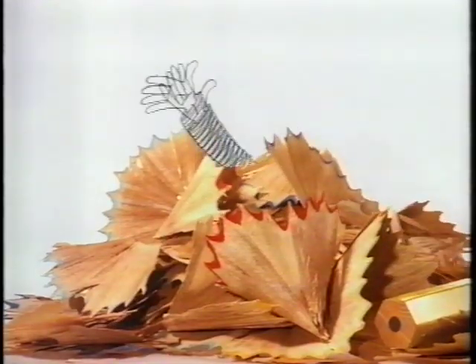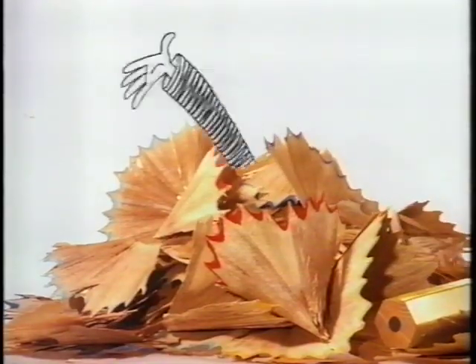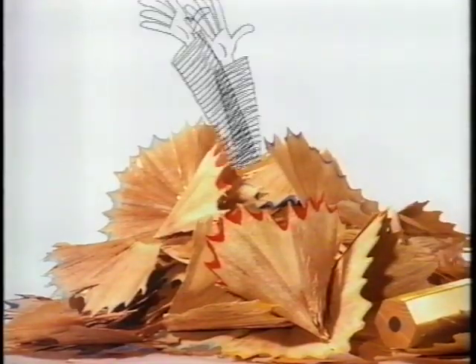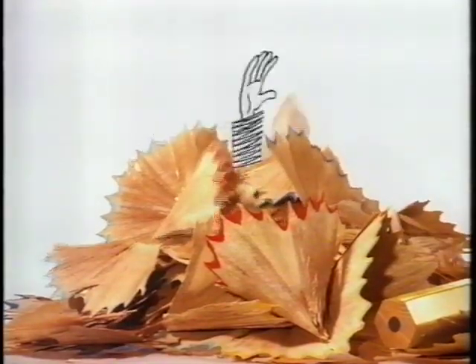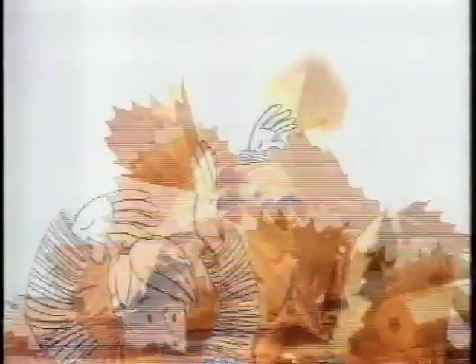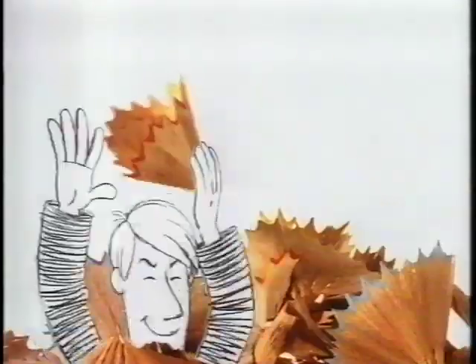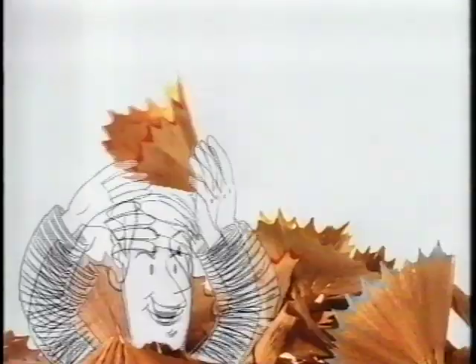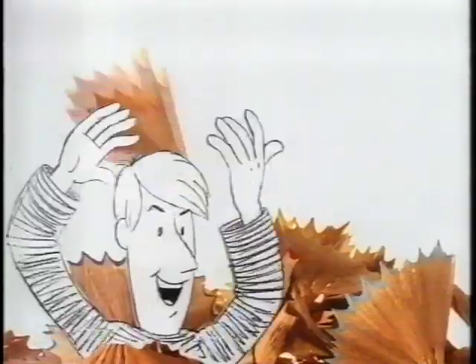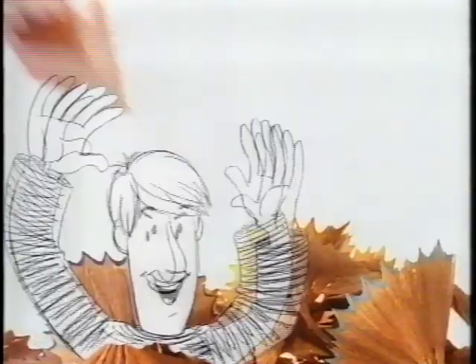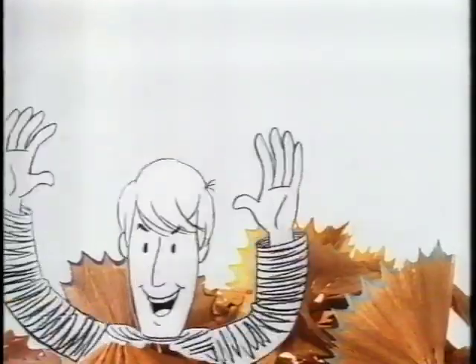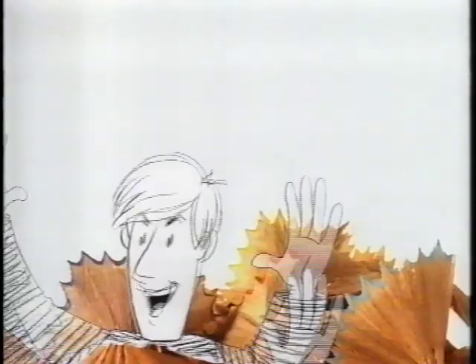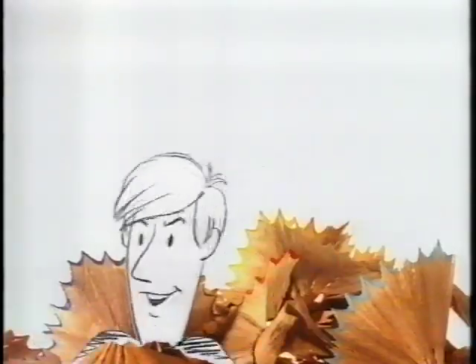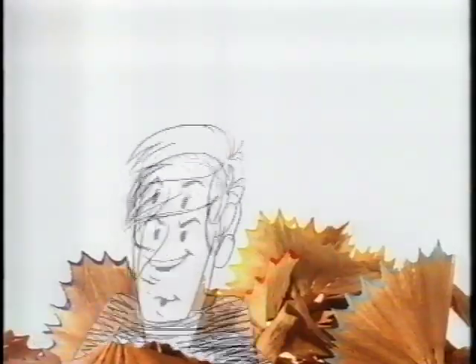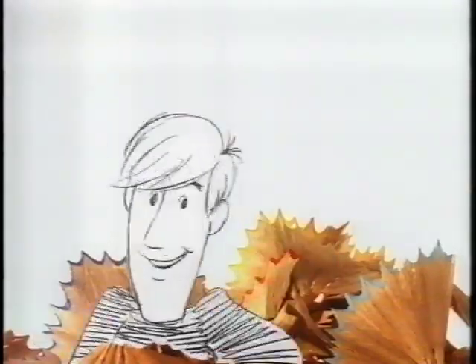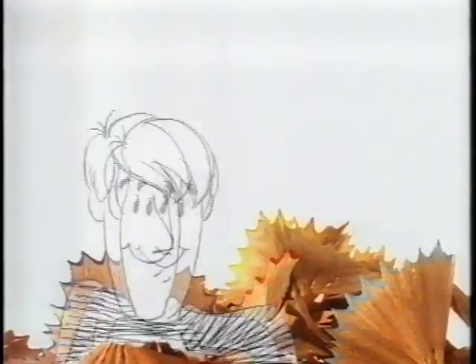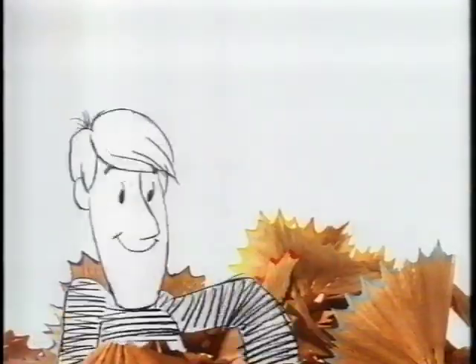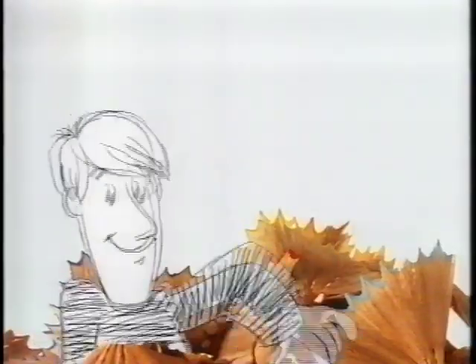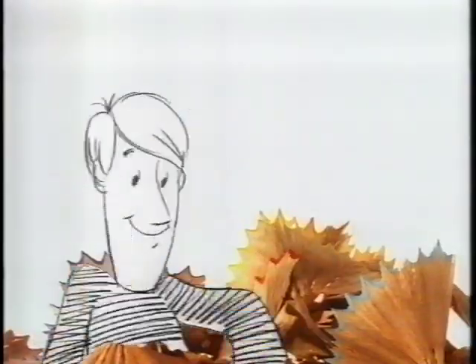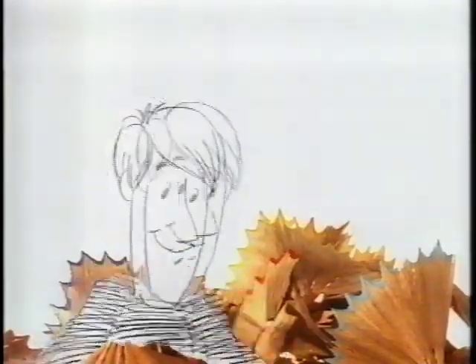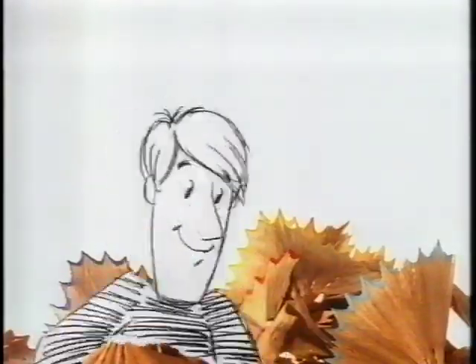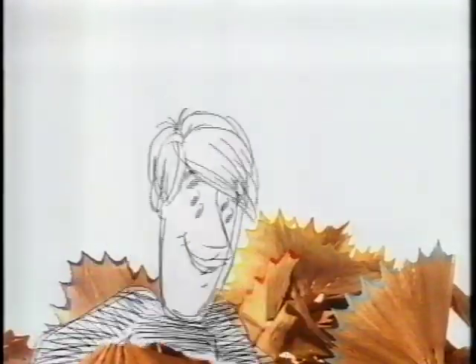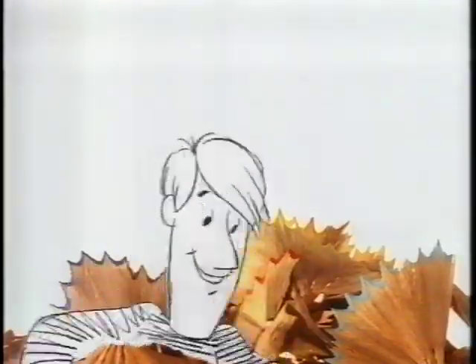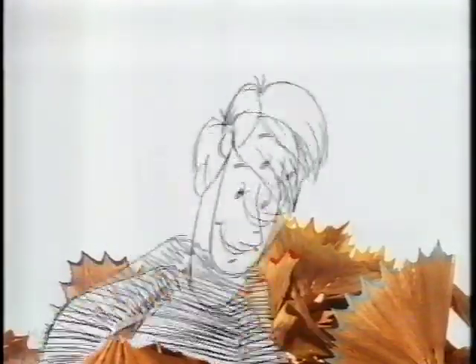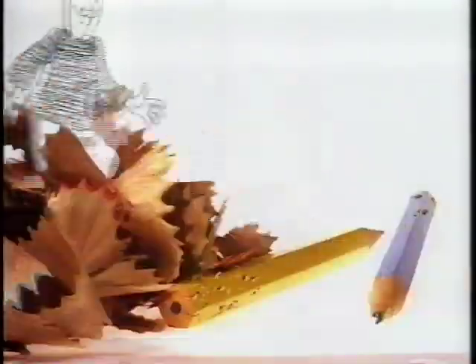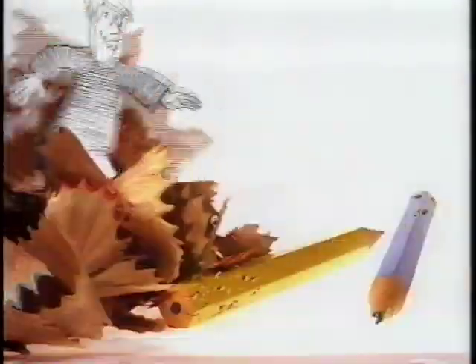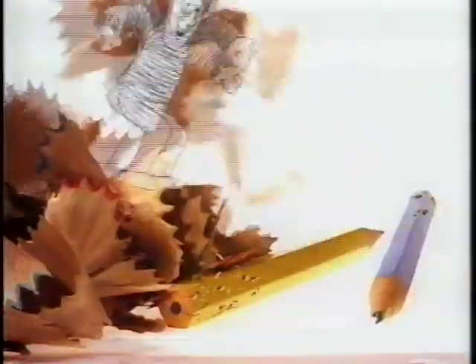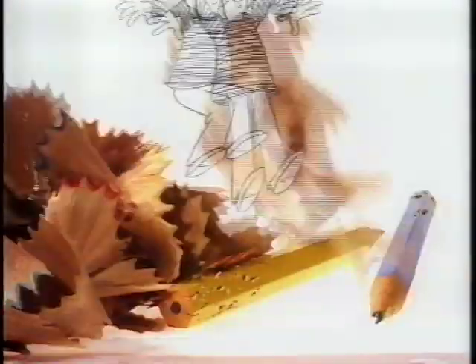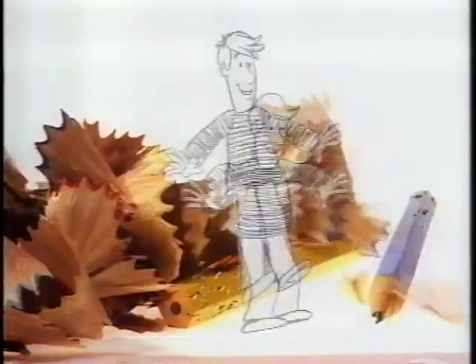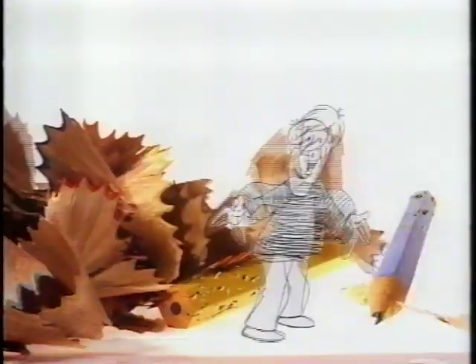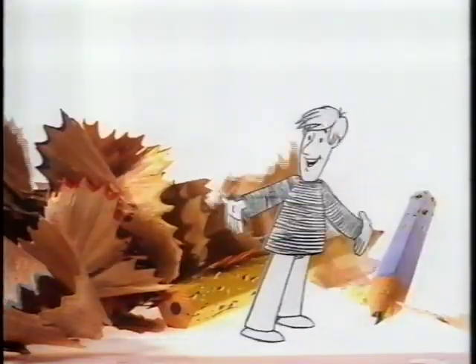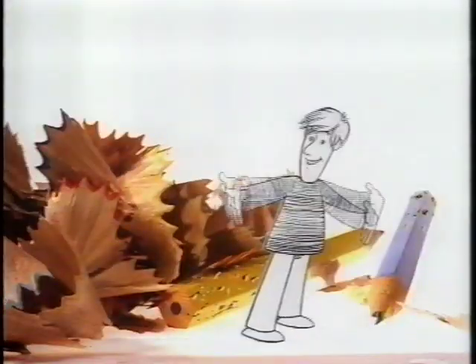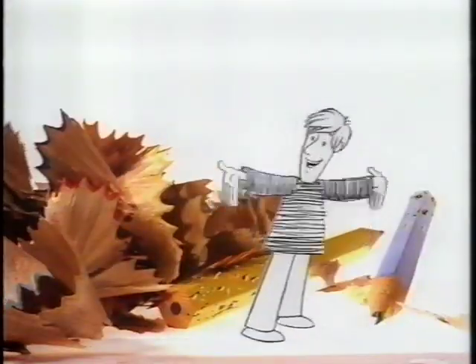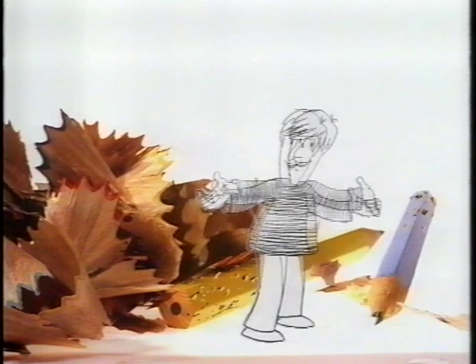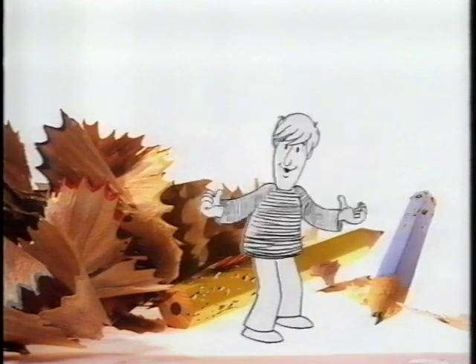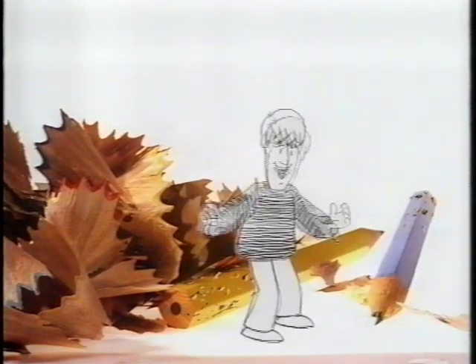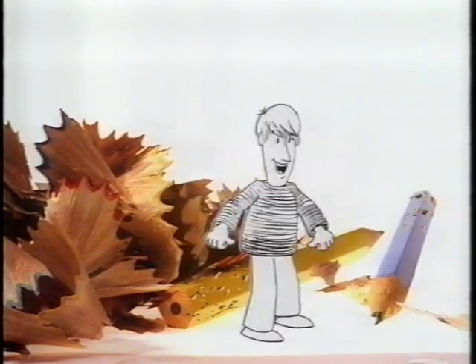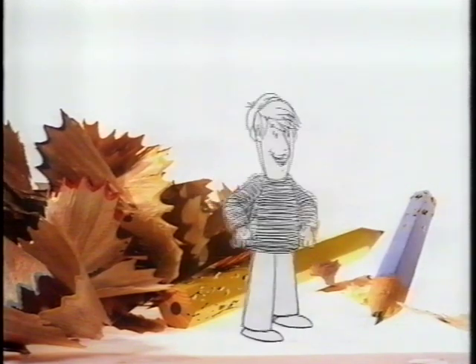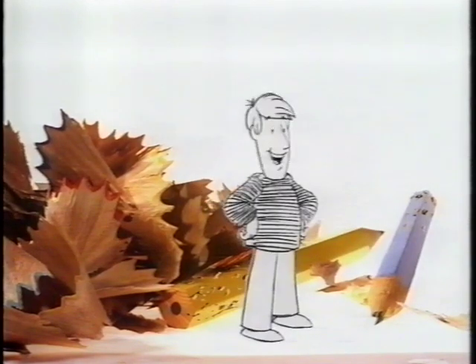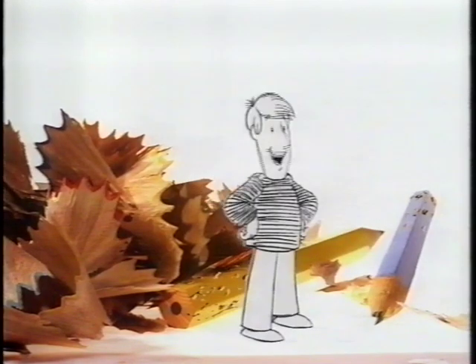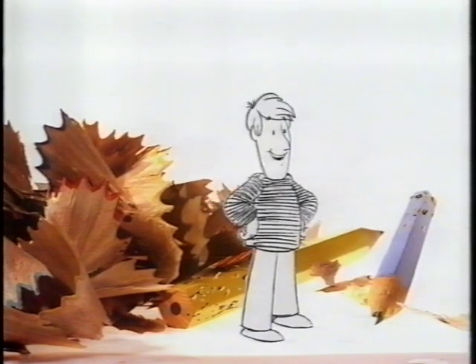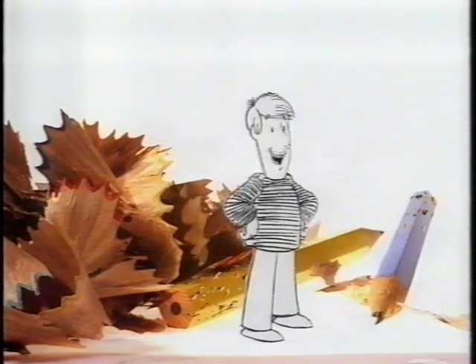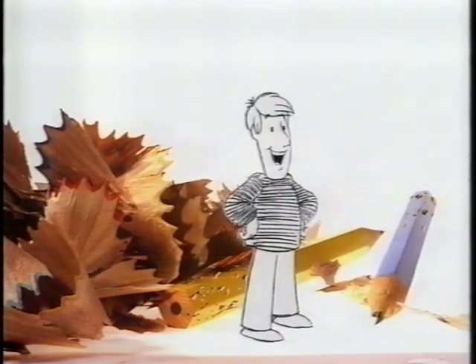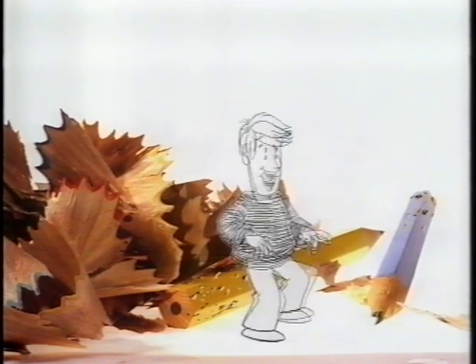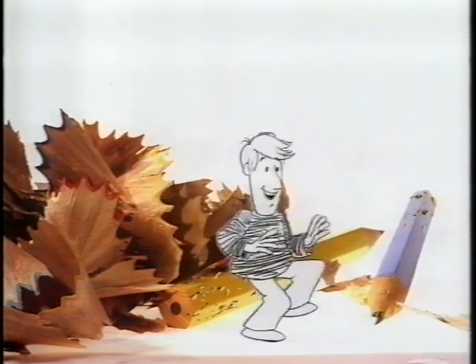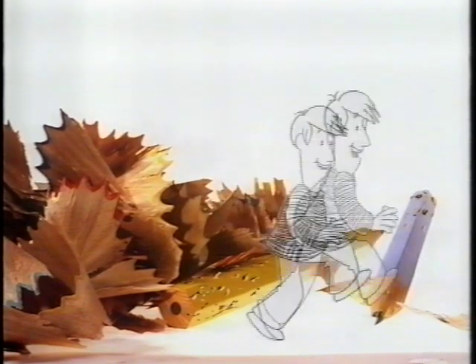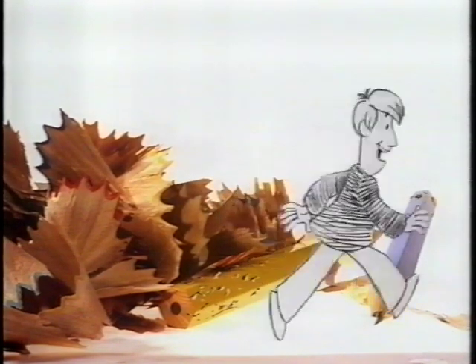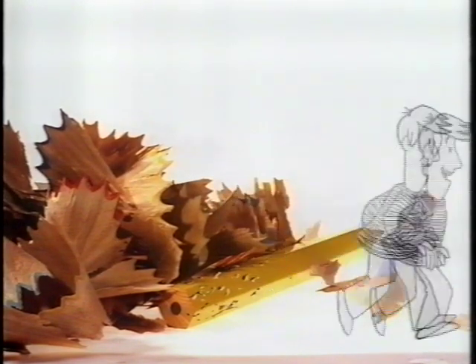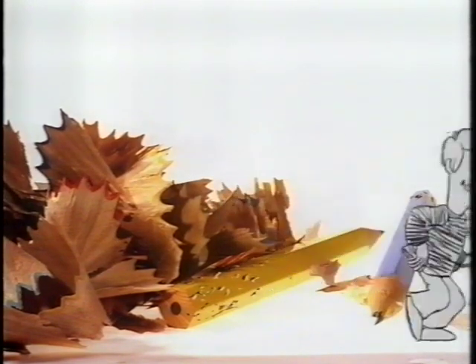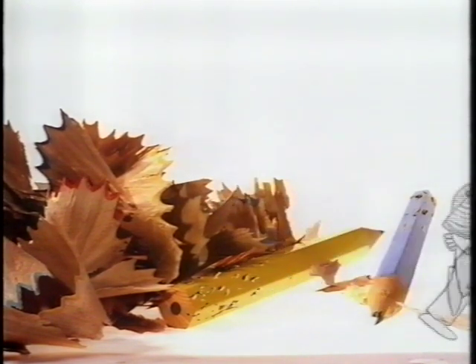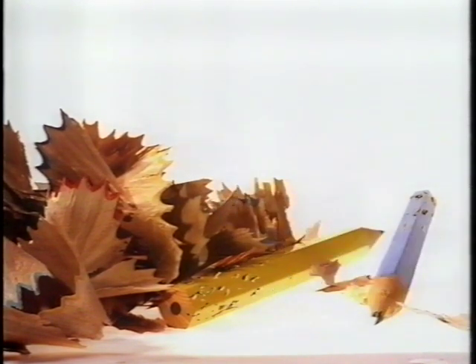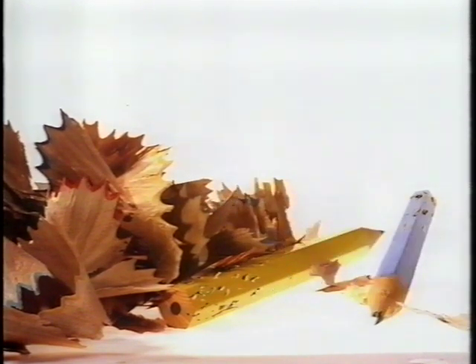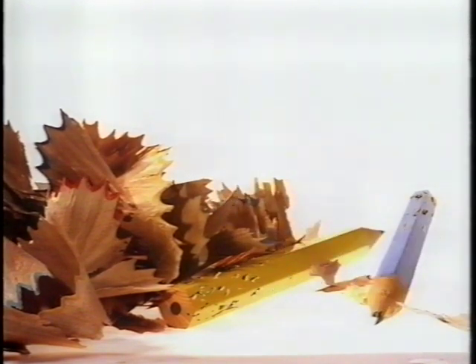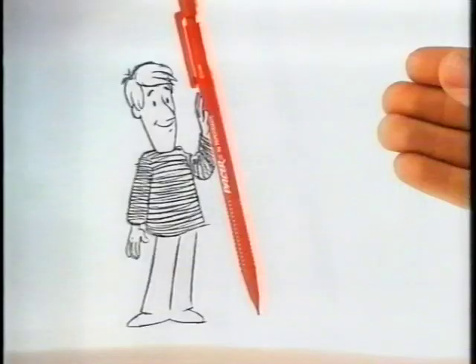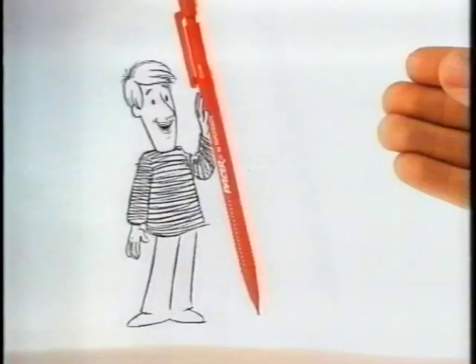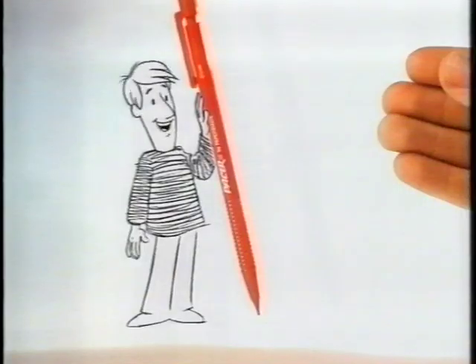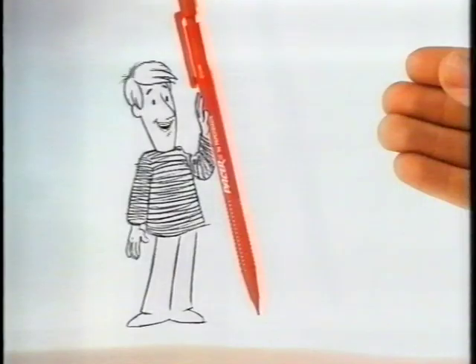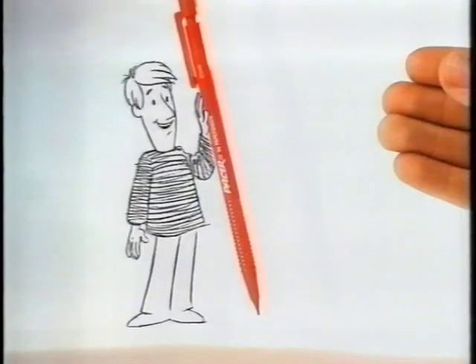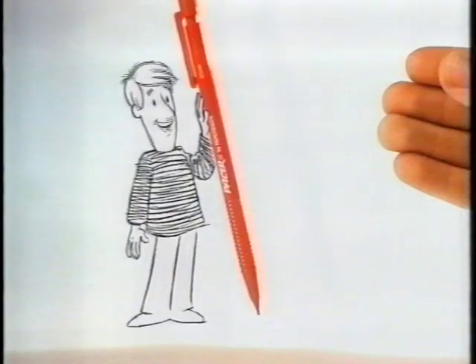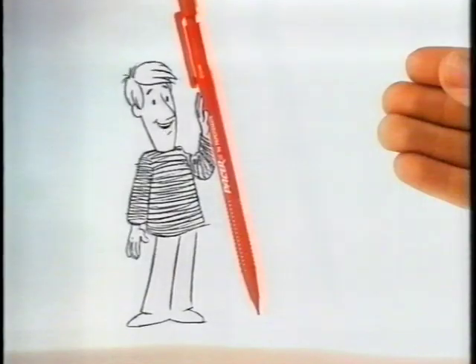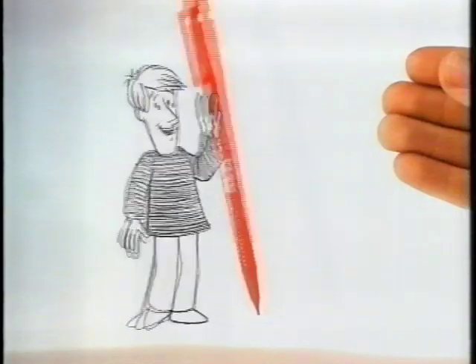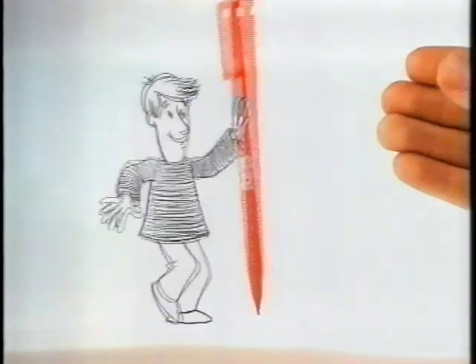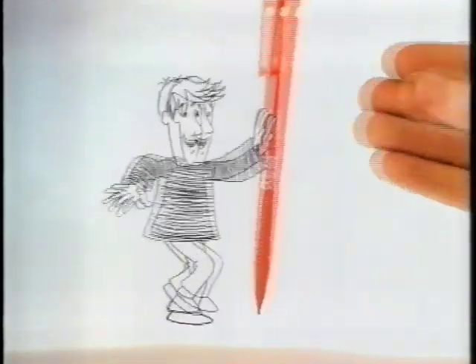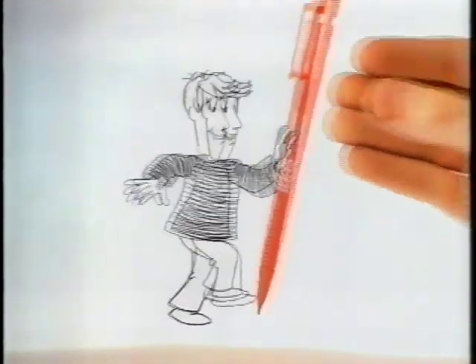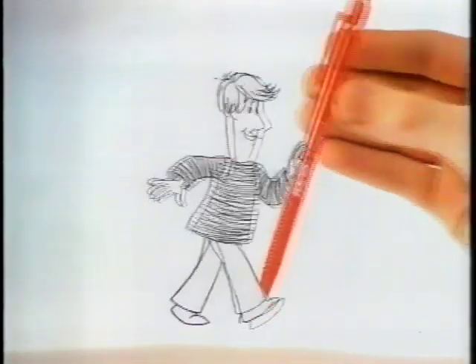Hey, cut it out! Oh, sorry. You're not still messing with those old sticks? Well, I... Try this Pacer pencil.